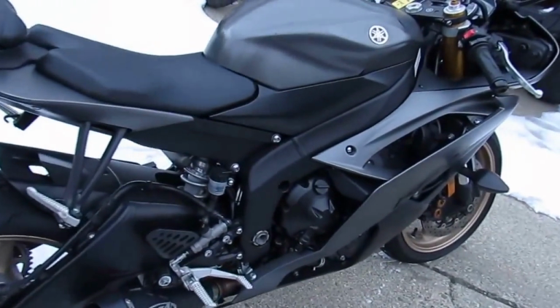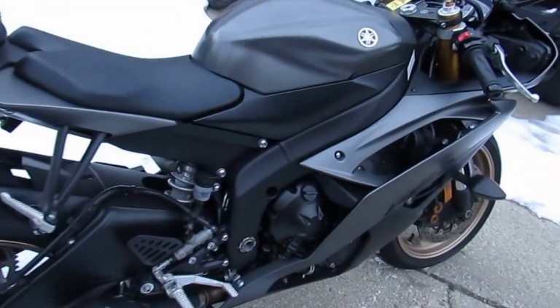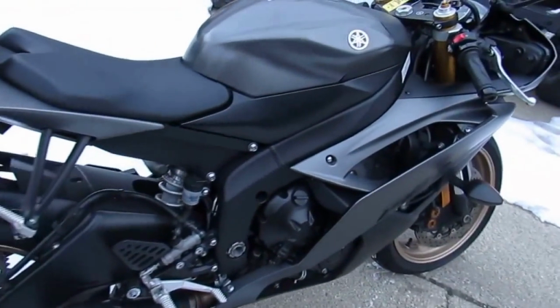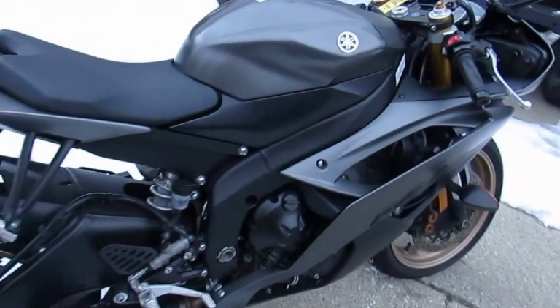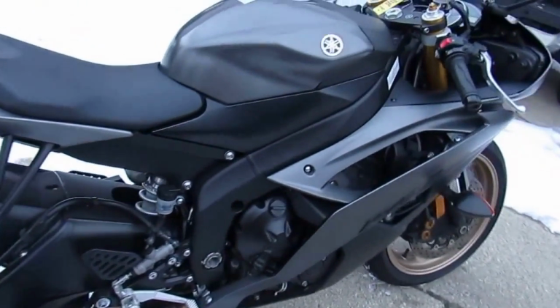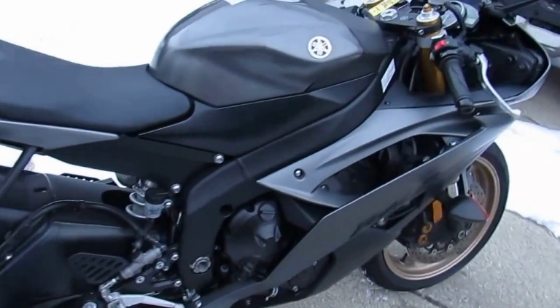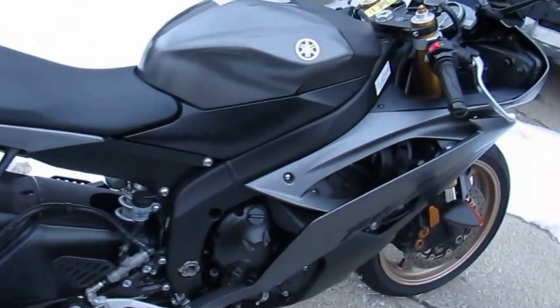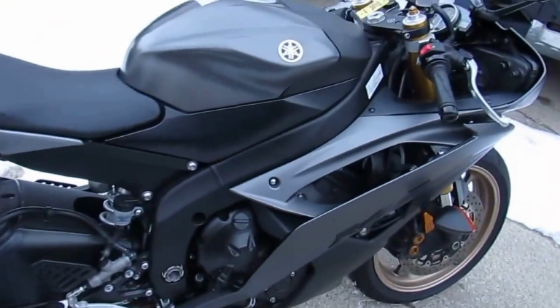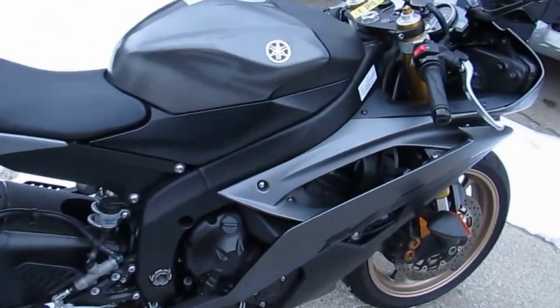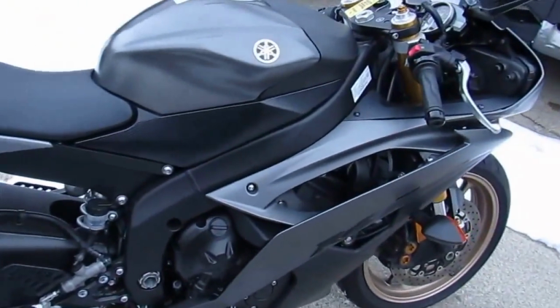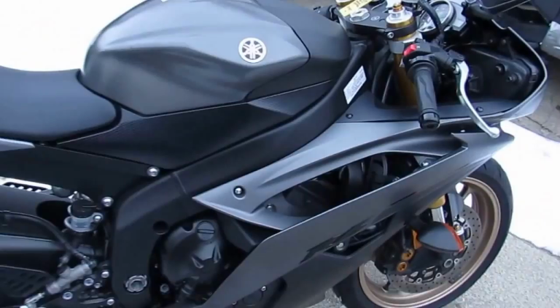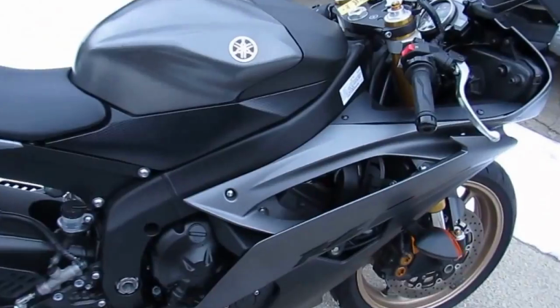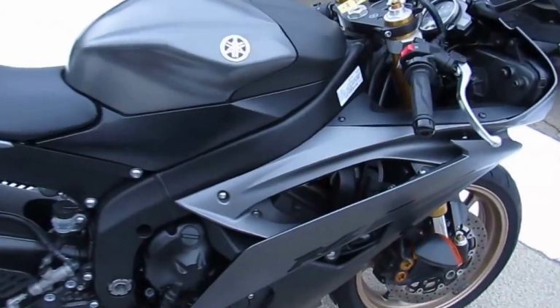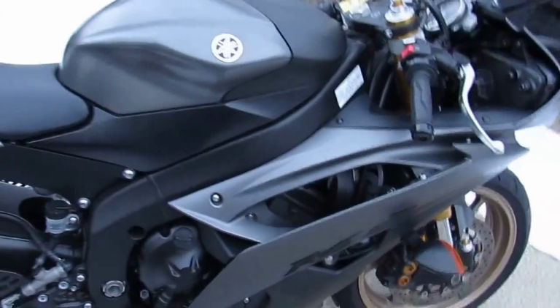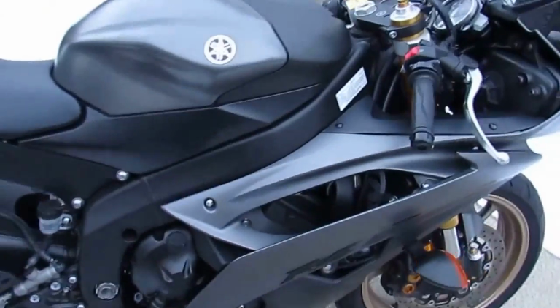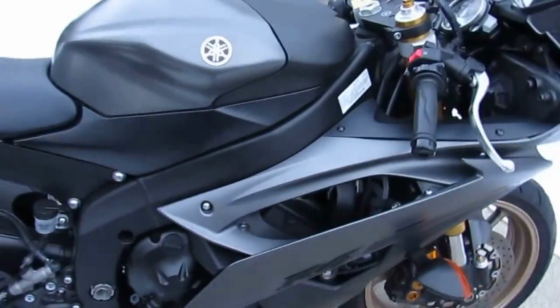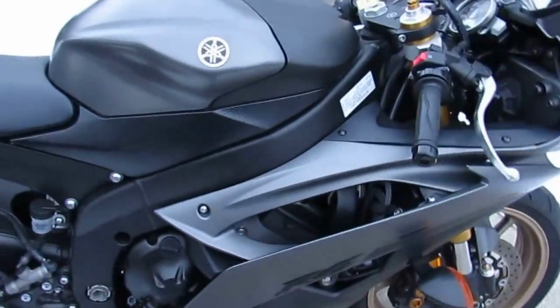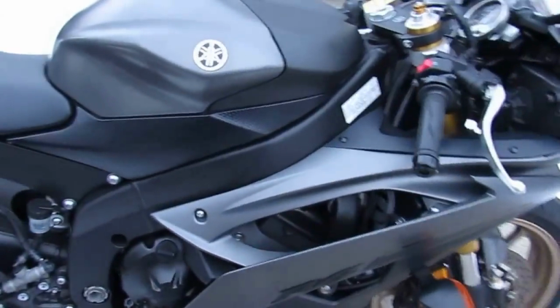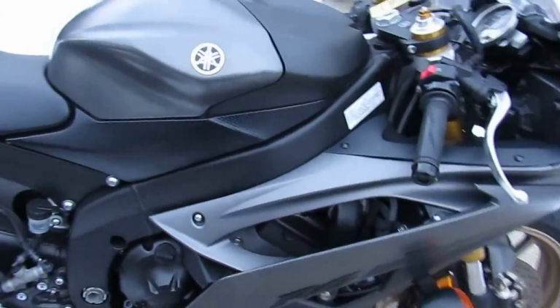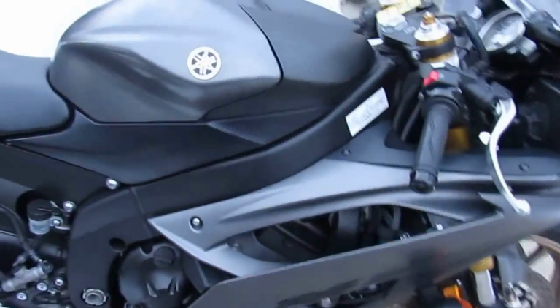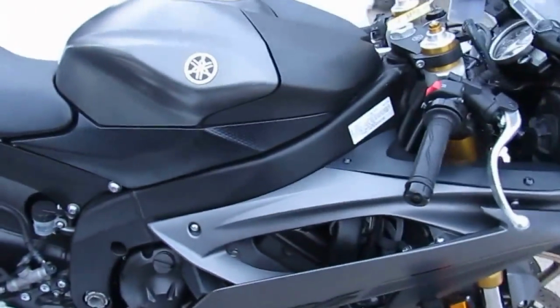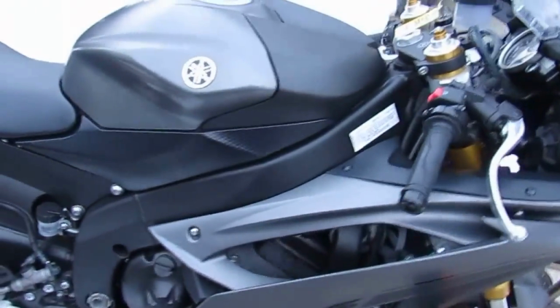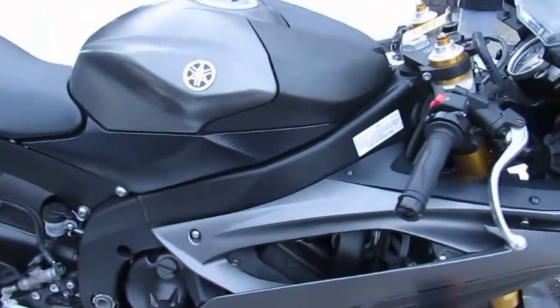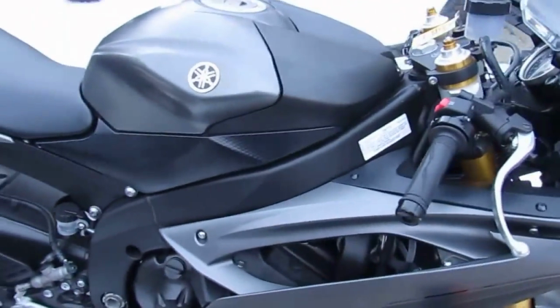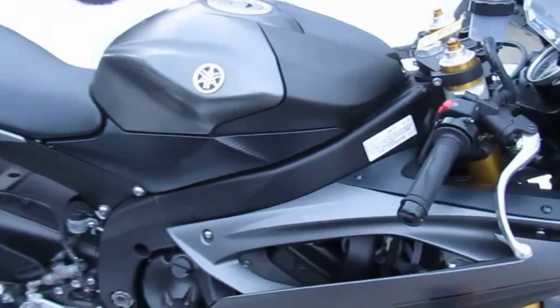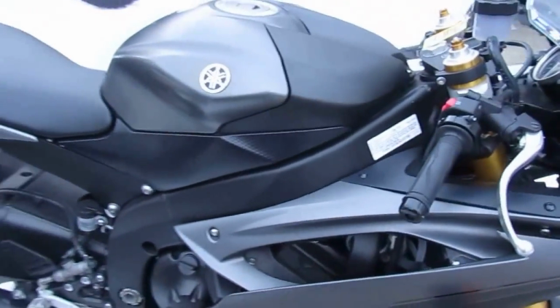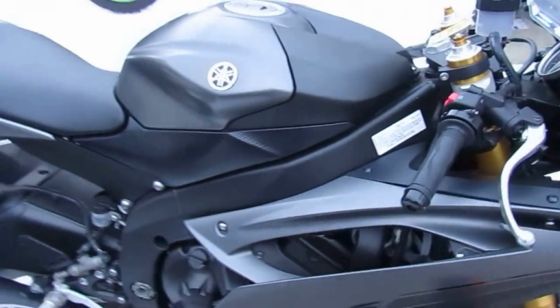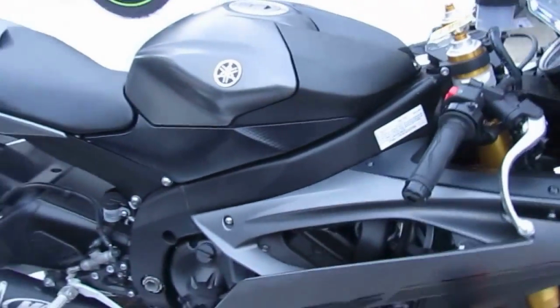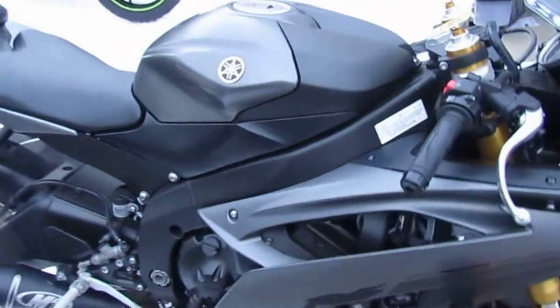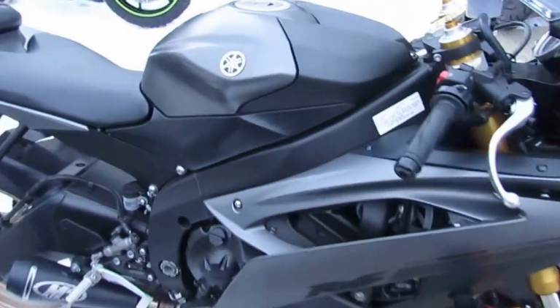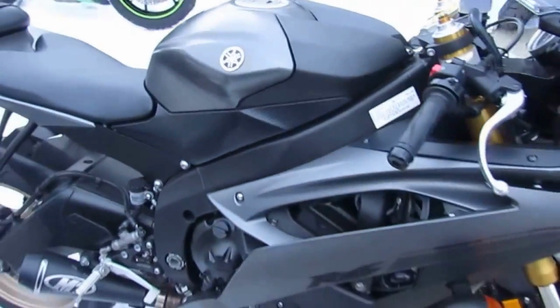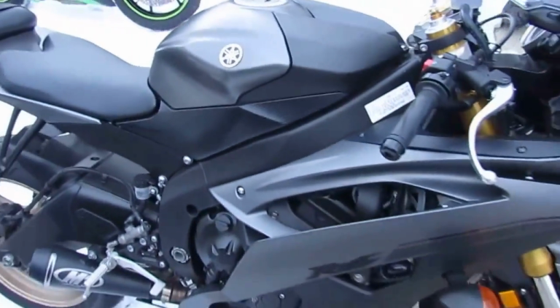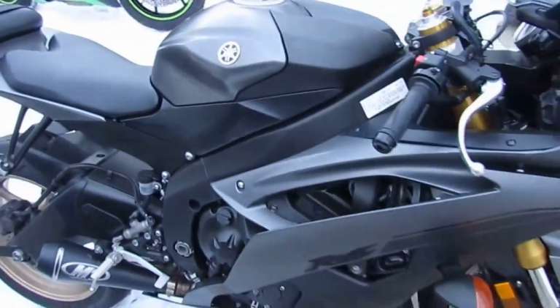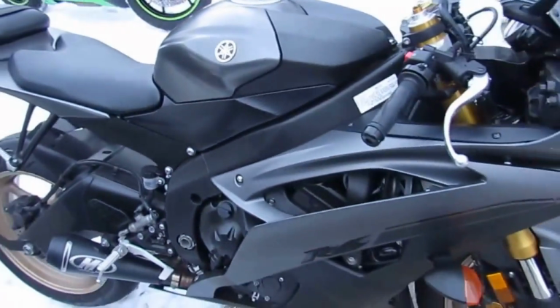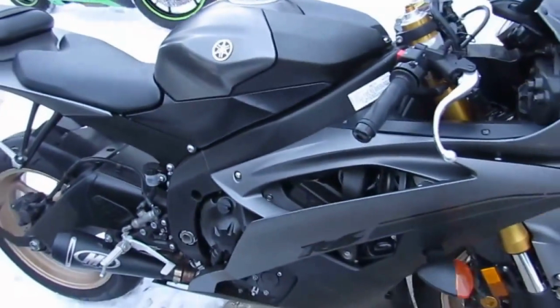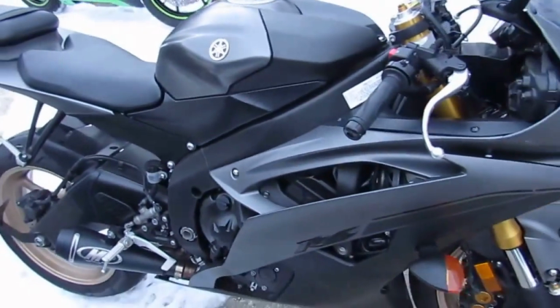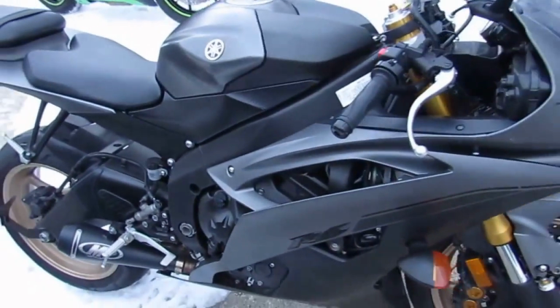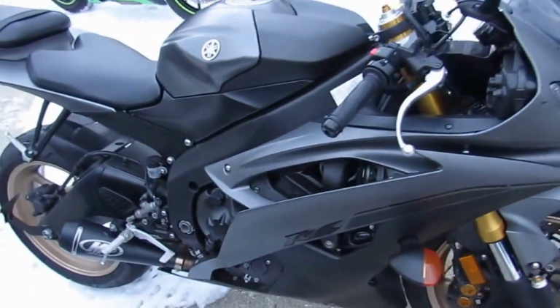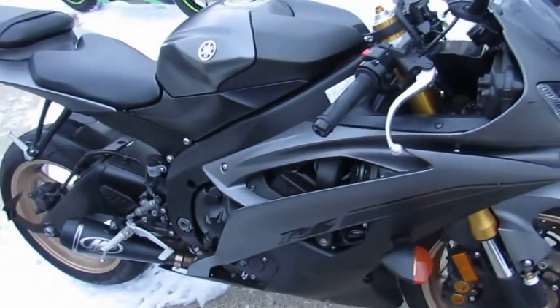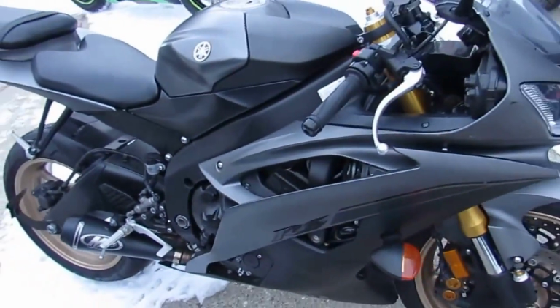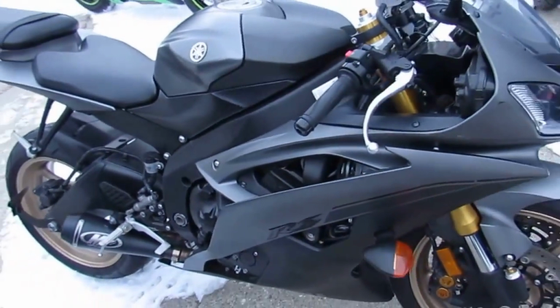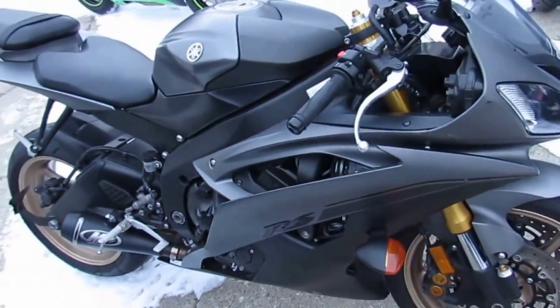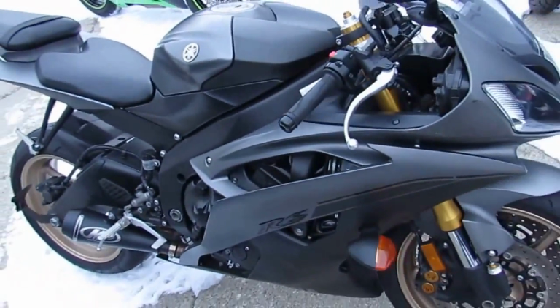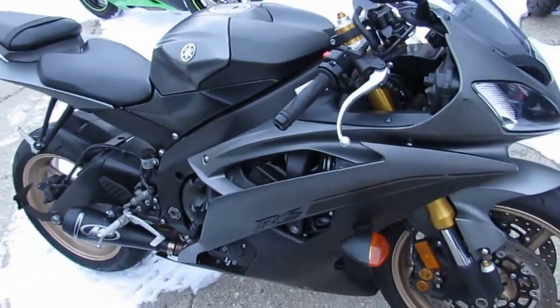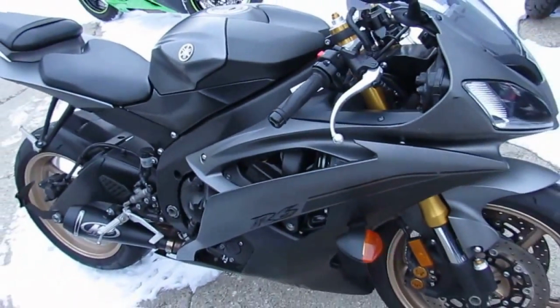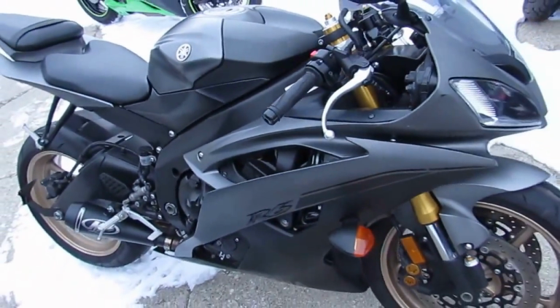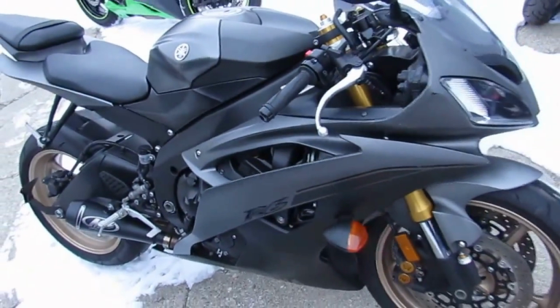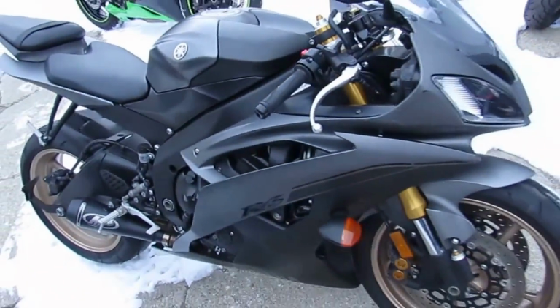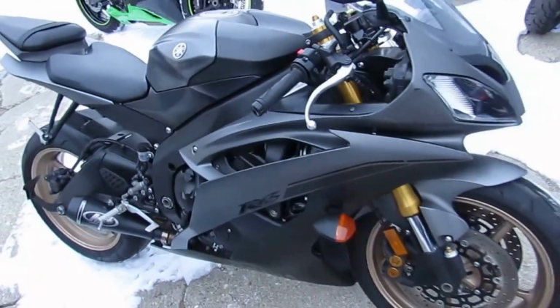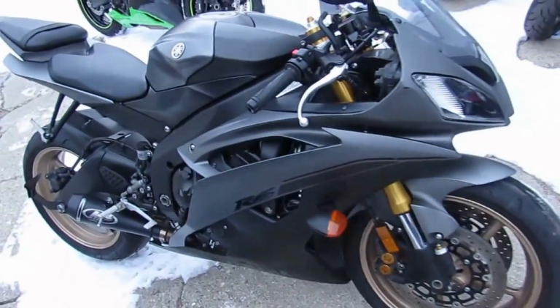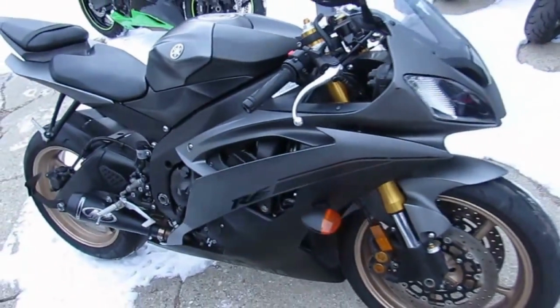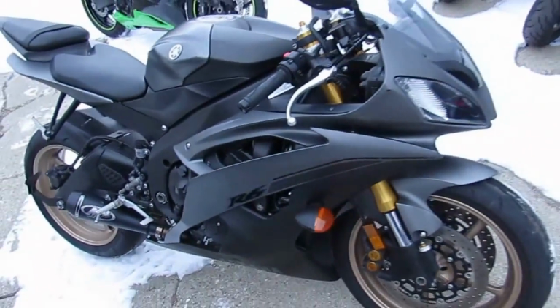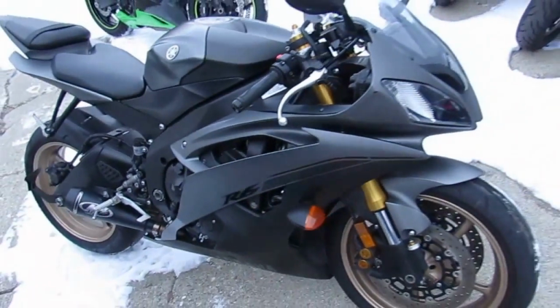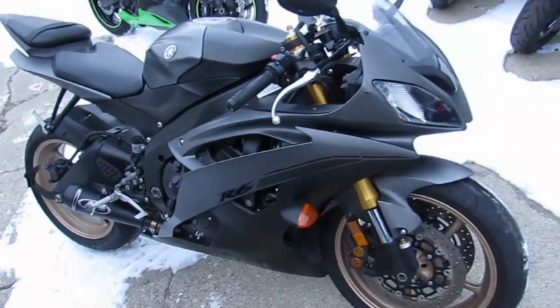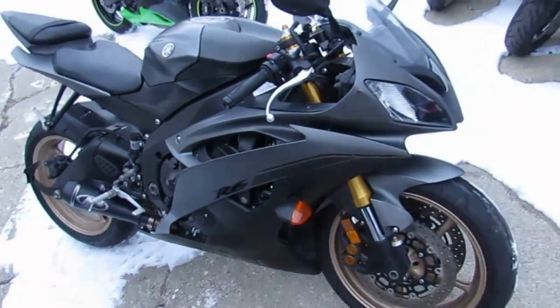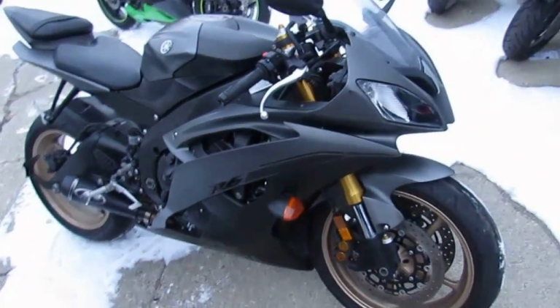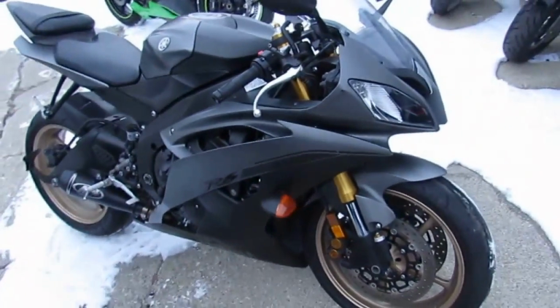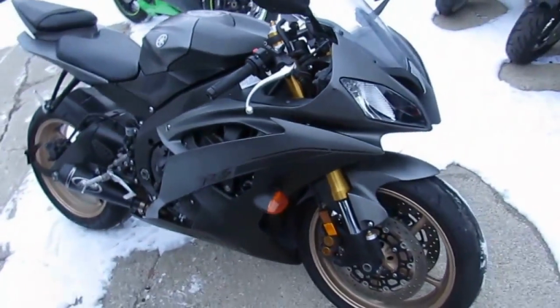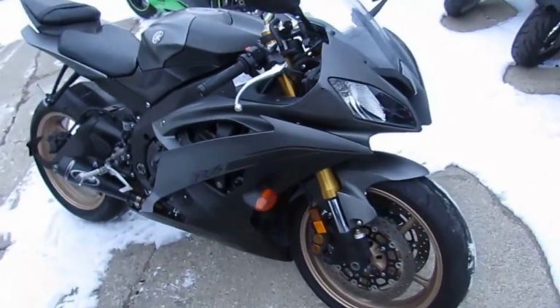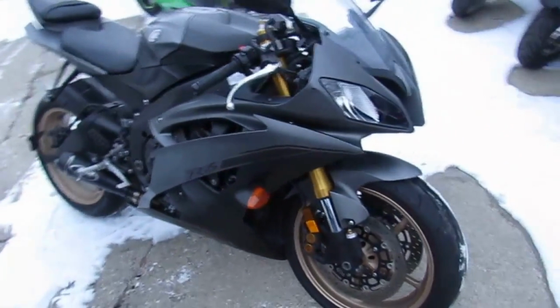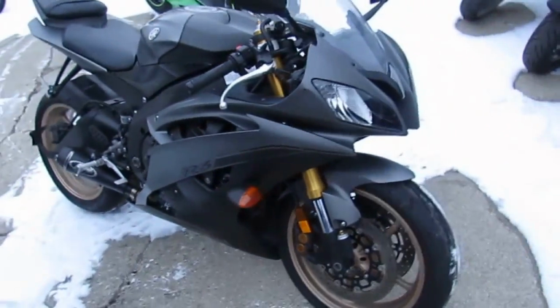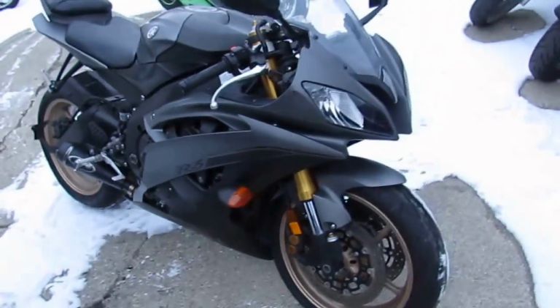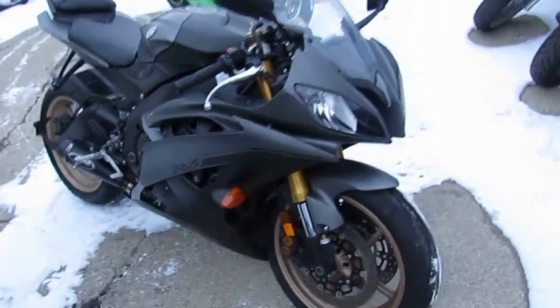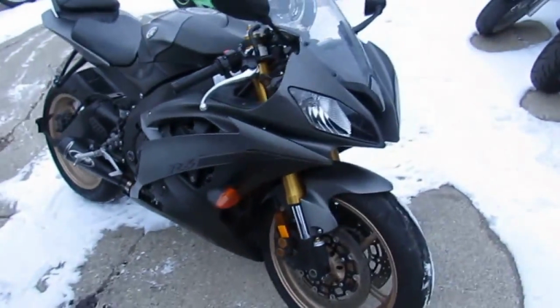It's a certified inspected R6, includes a one year warranty. Sharp bike, and the M4 exhaust makes this R6 sound as cool as it looks.